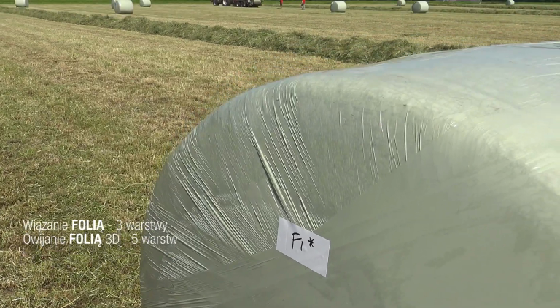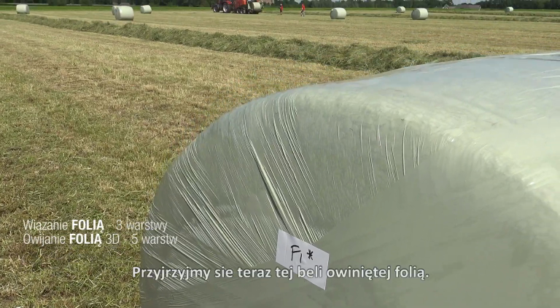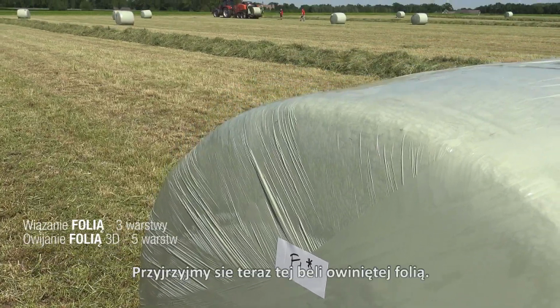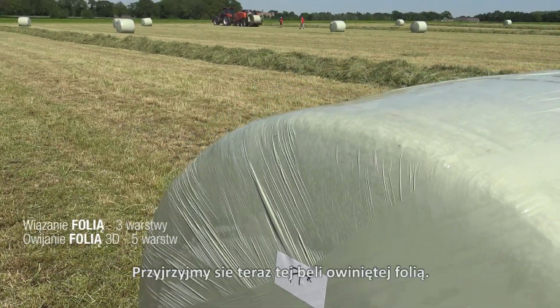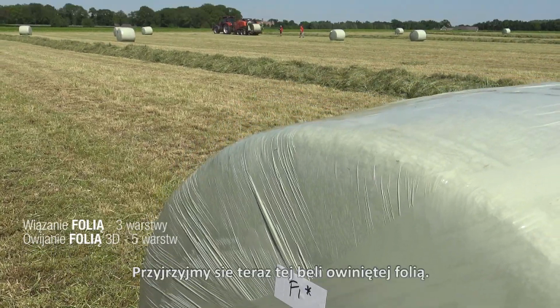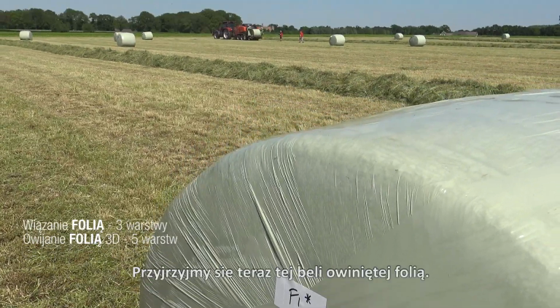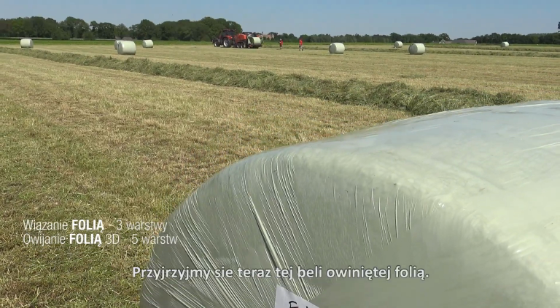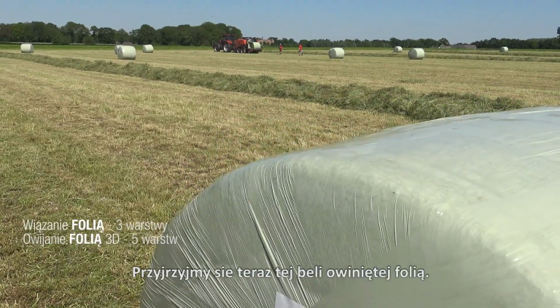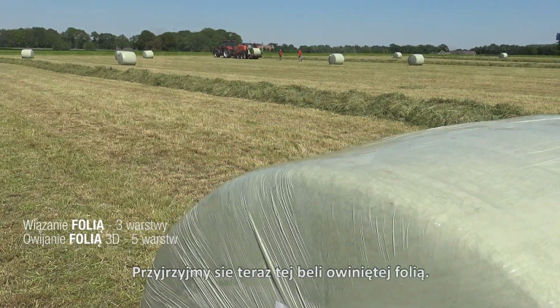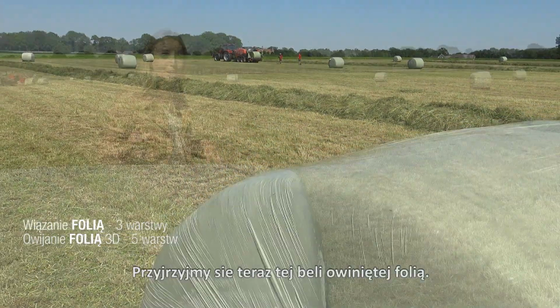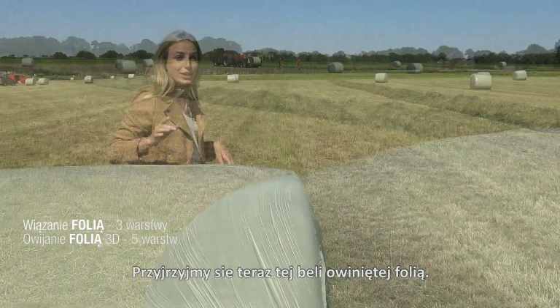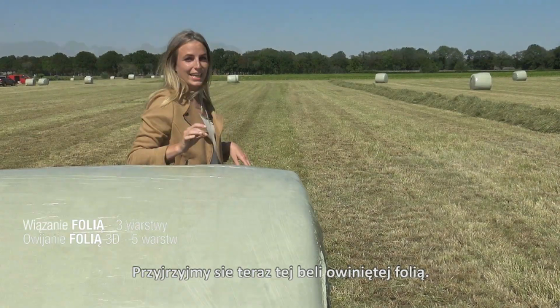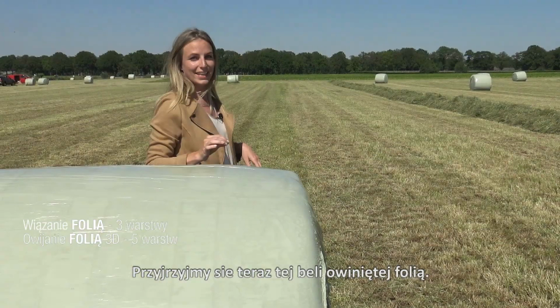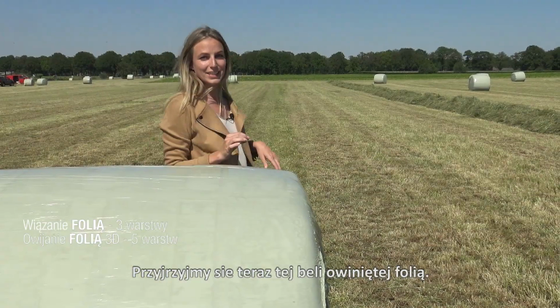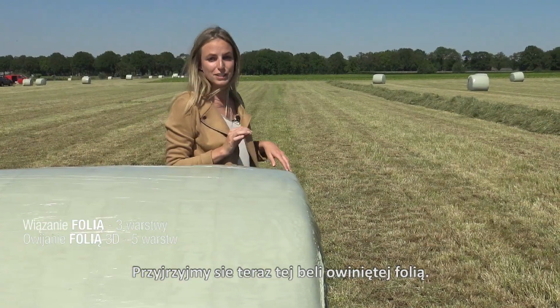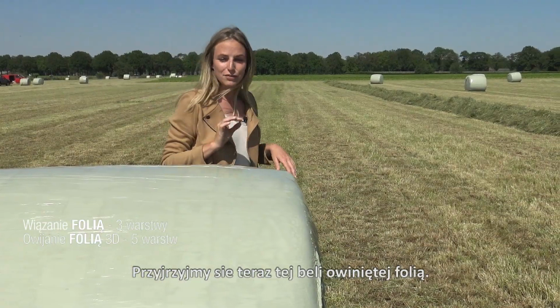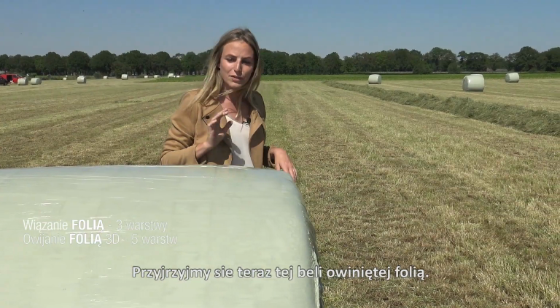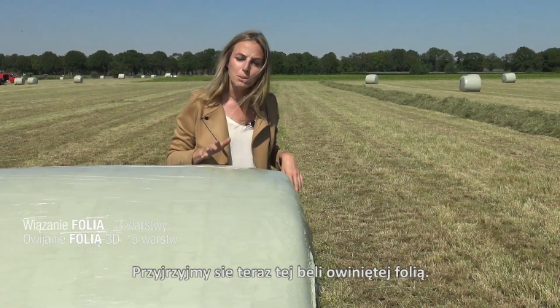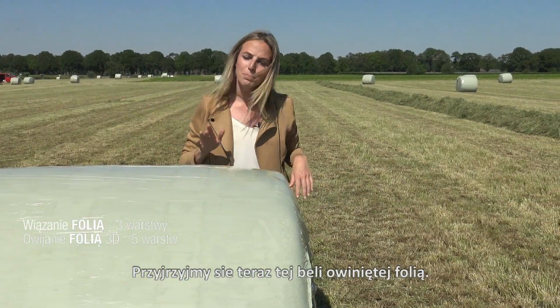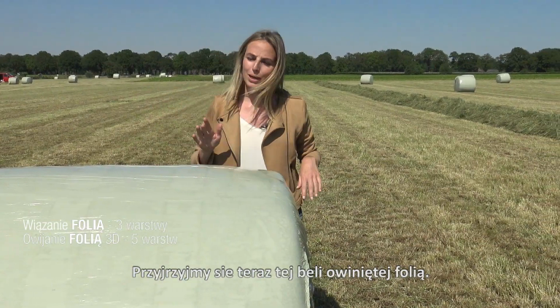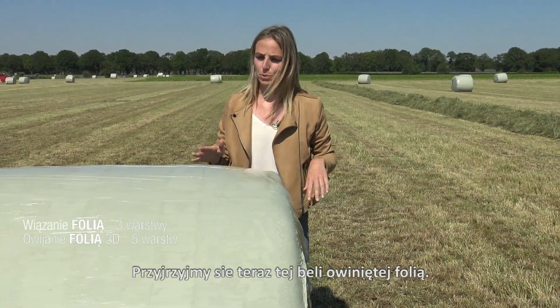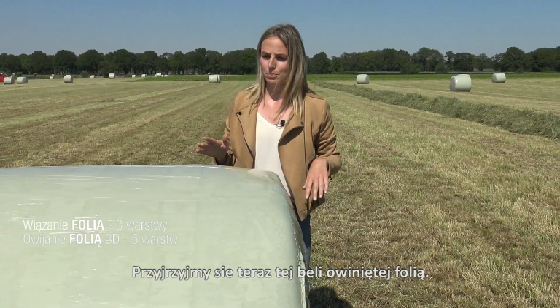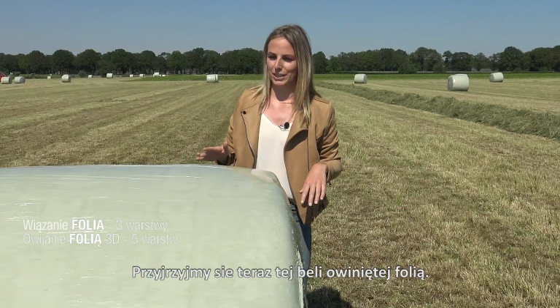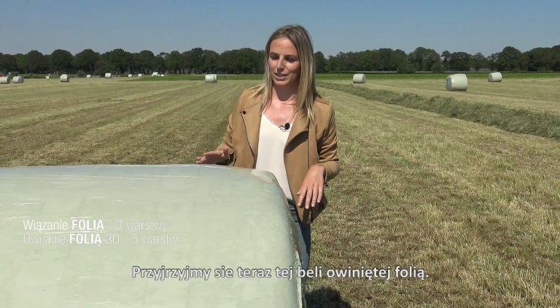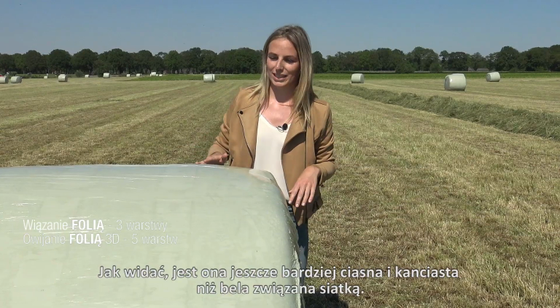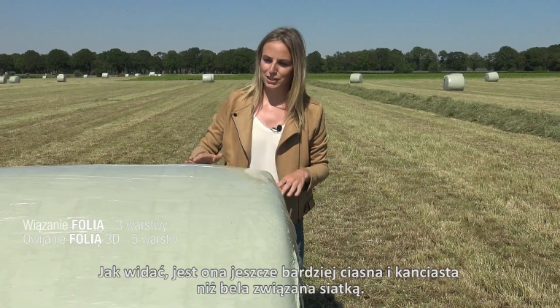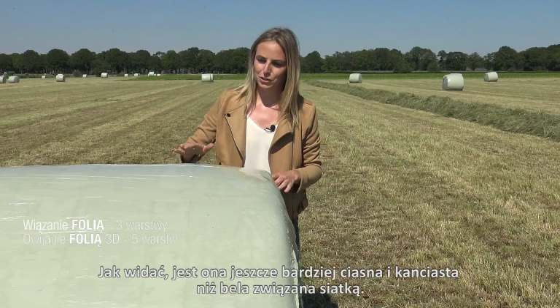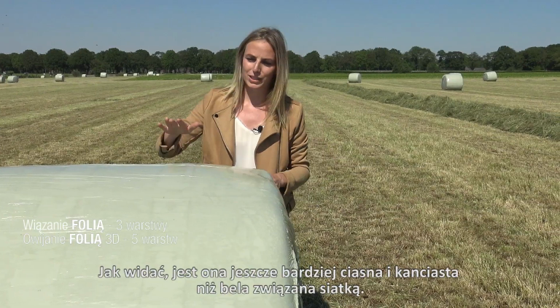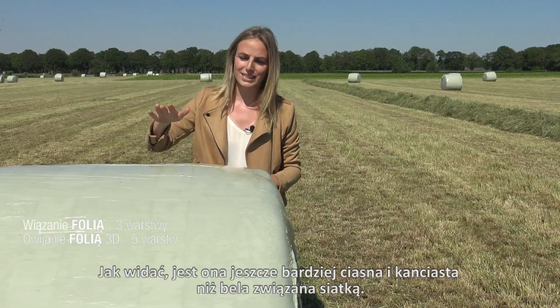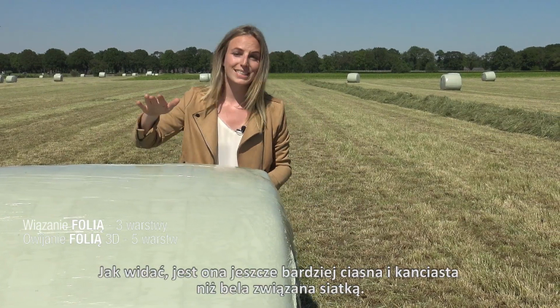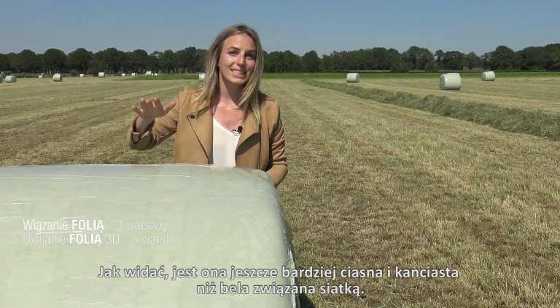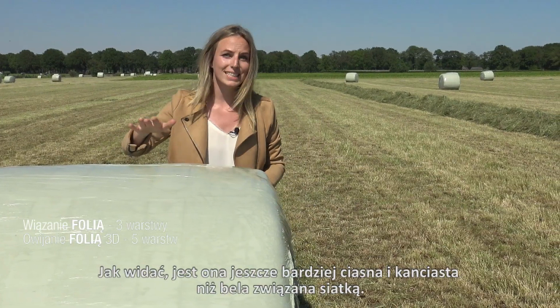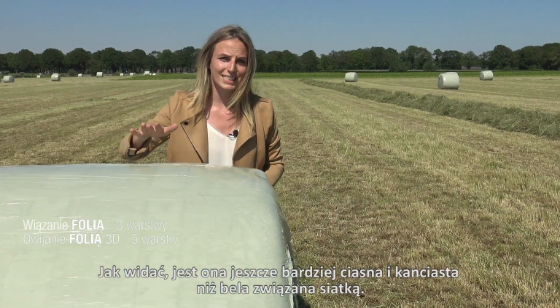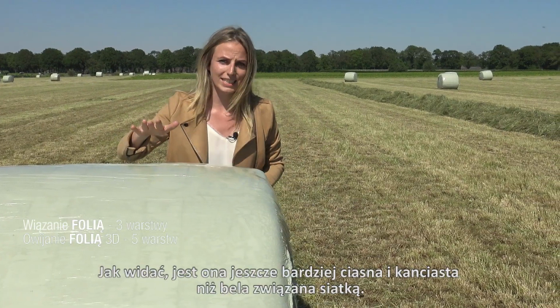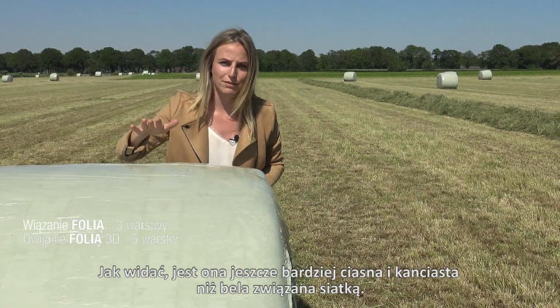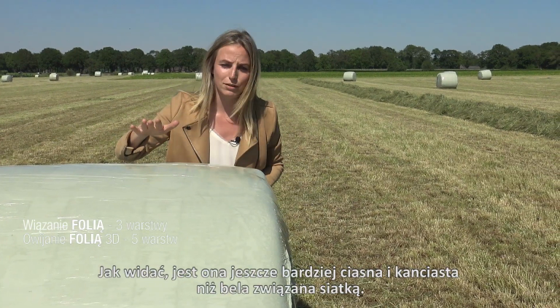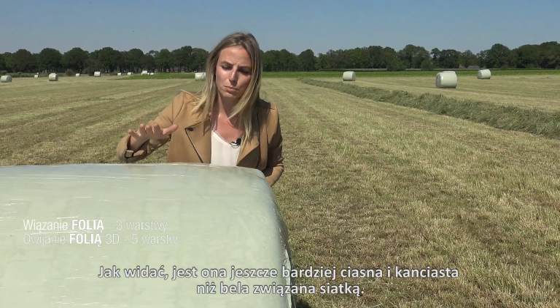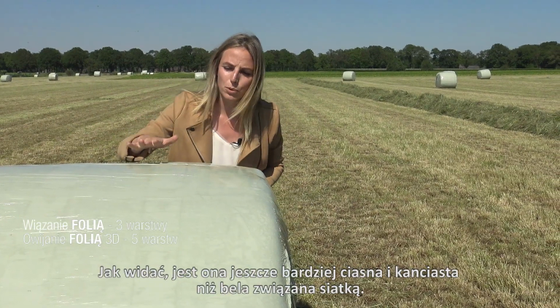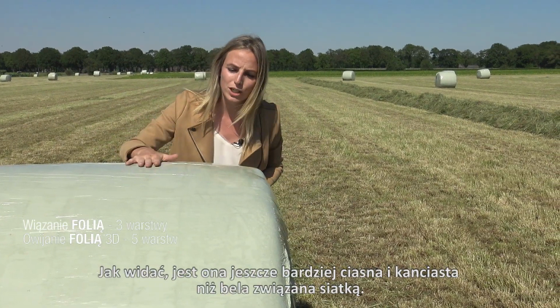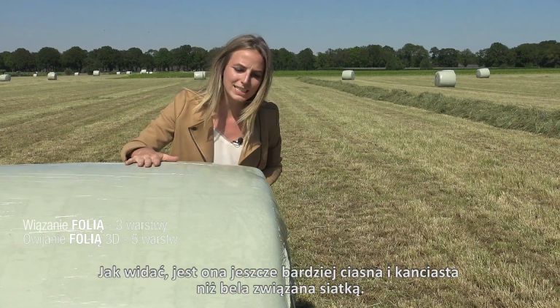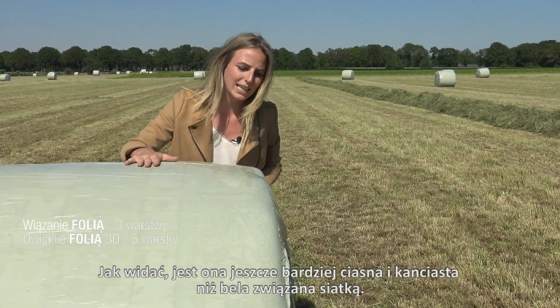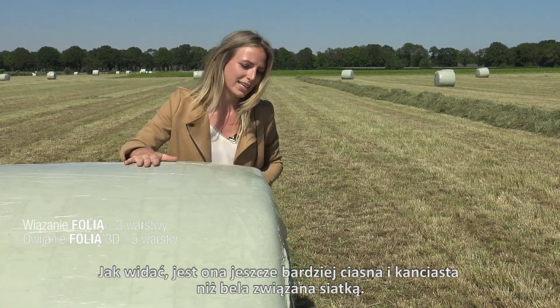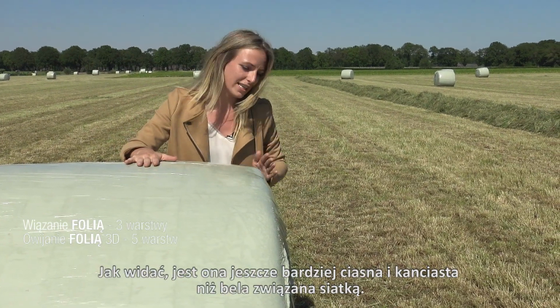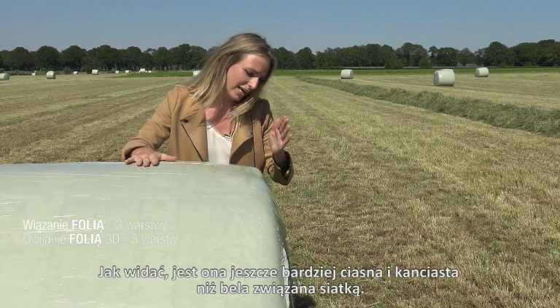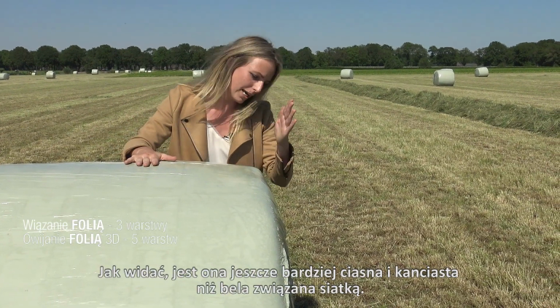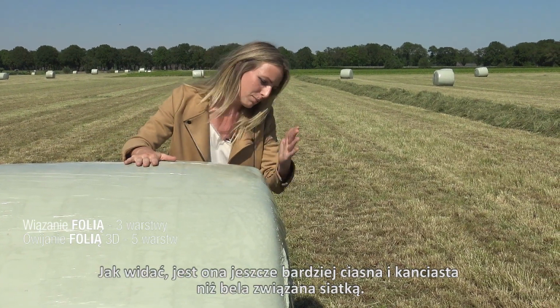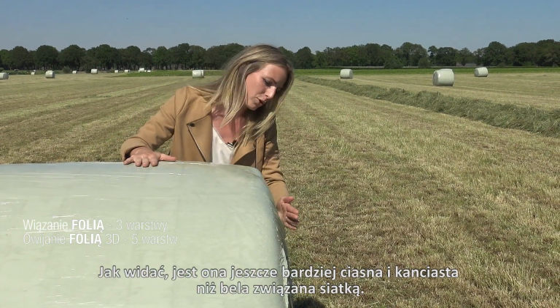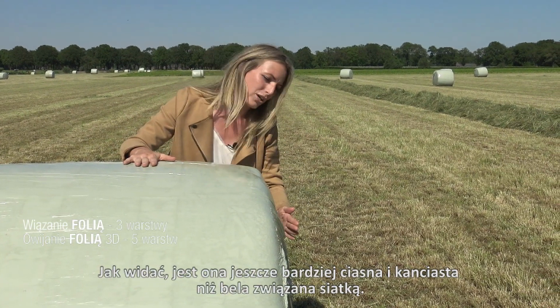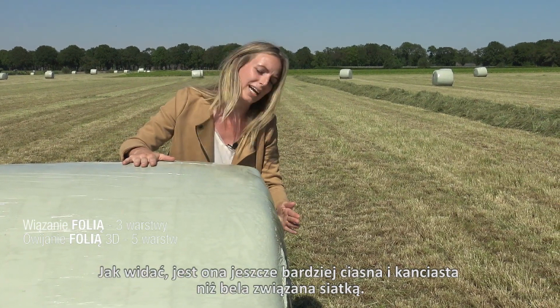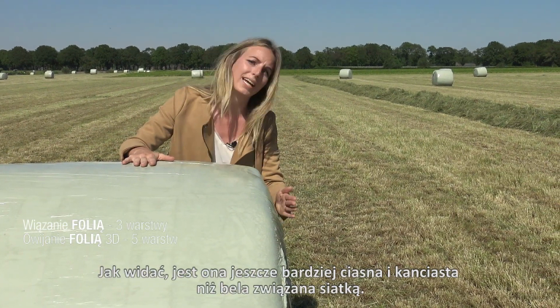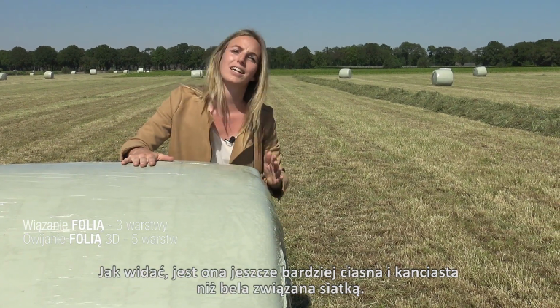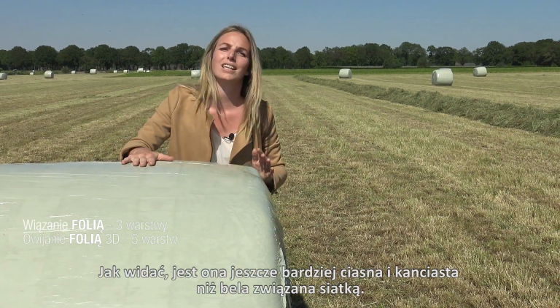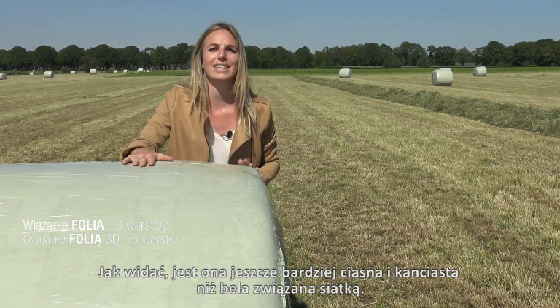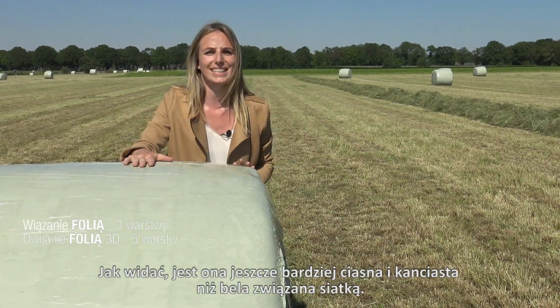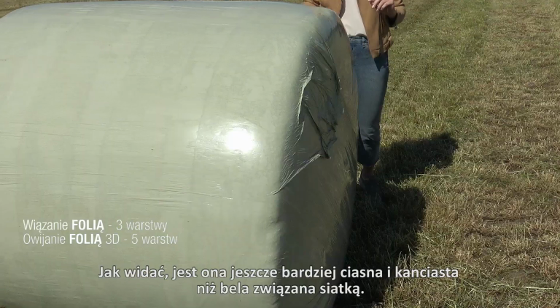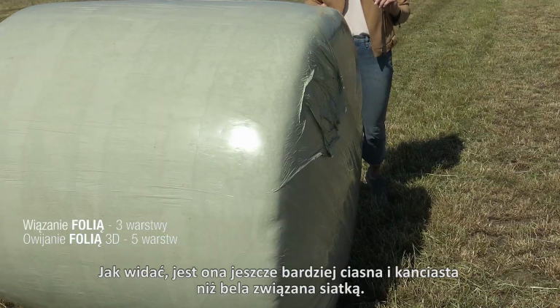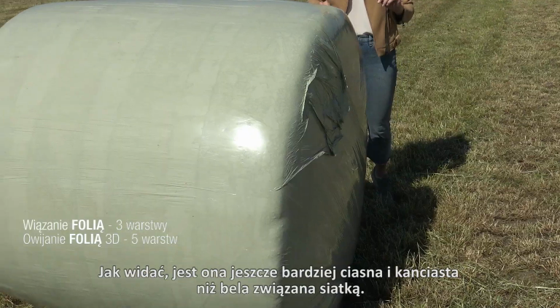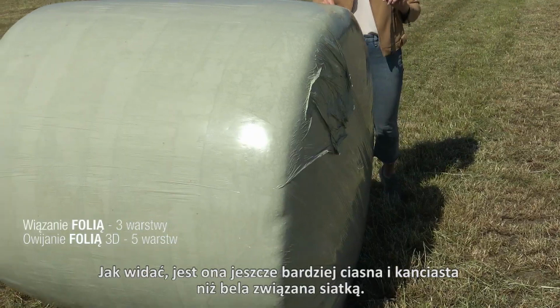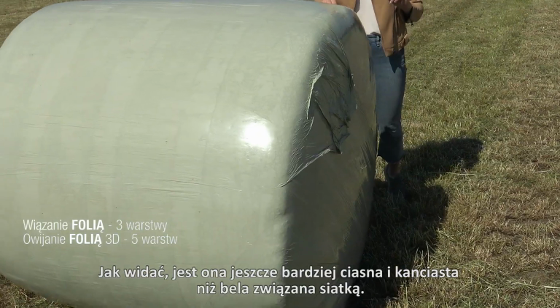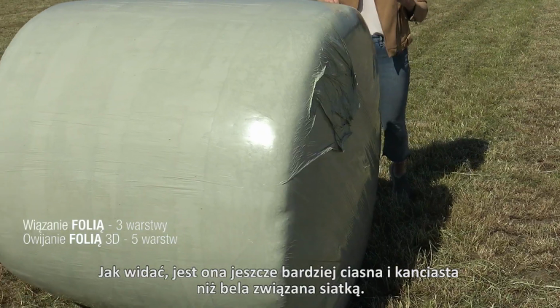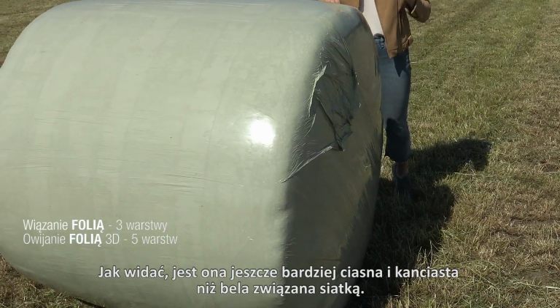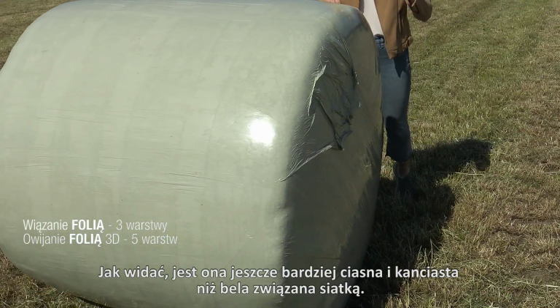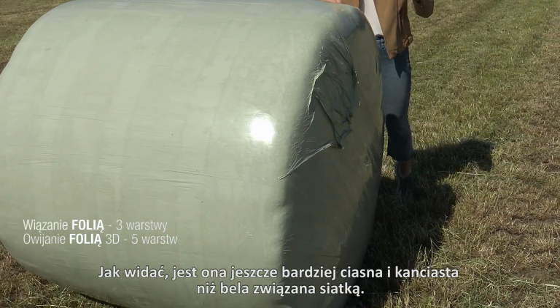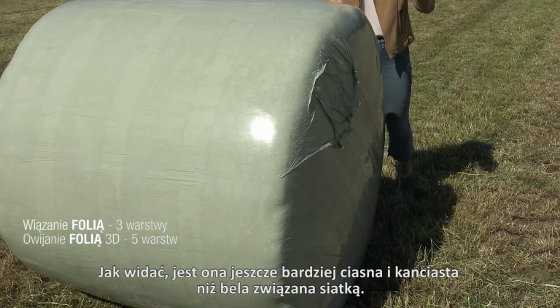Now have a look at this film bound bale. As you can see, it's even more tight and more angular than a net bound bale.